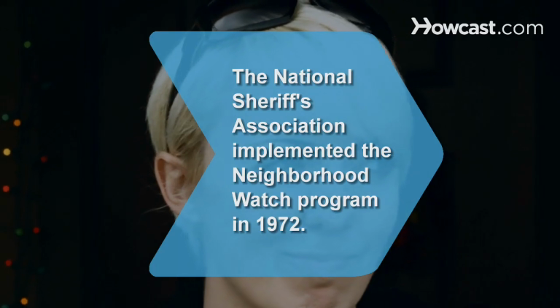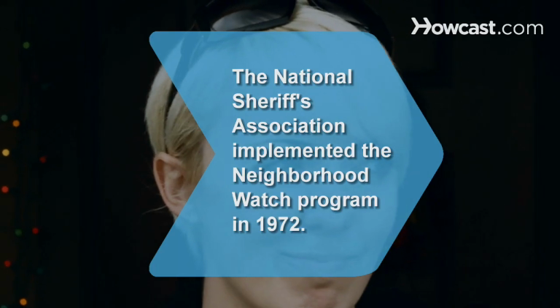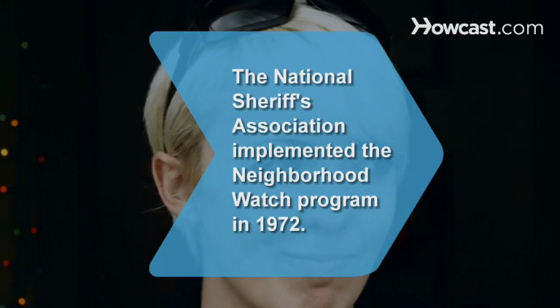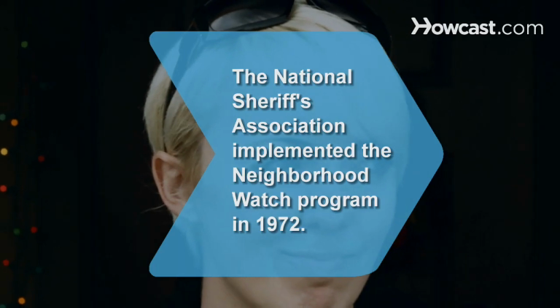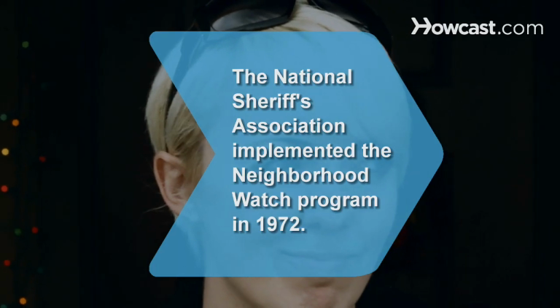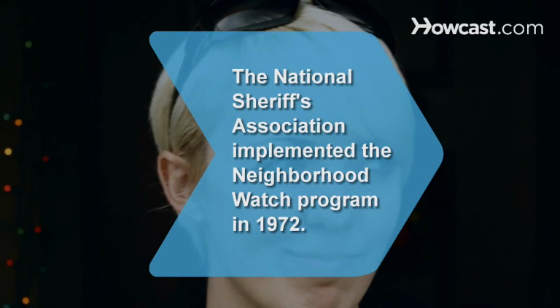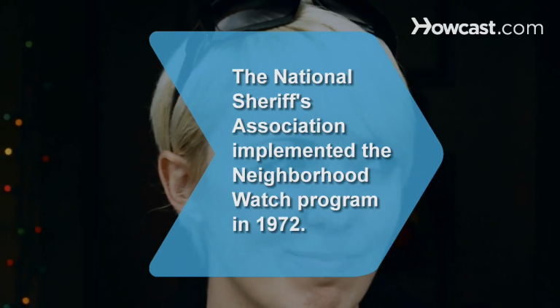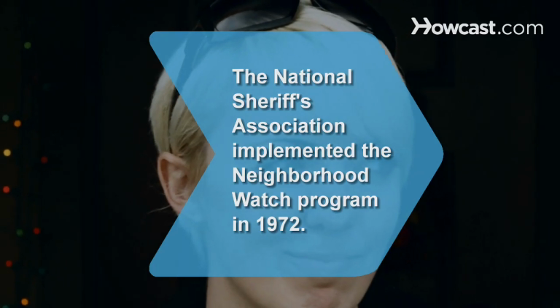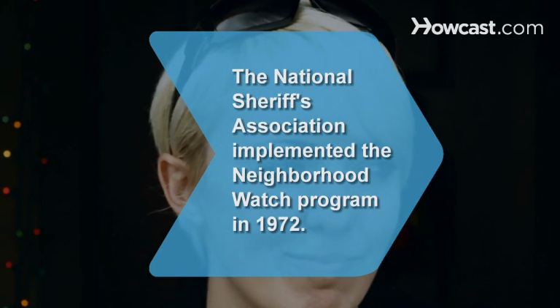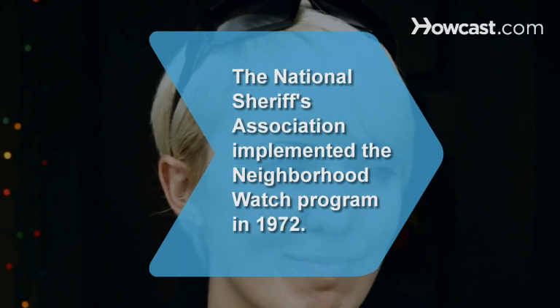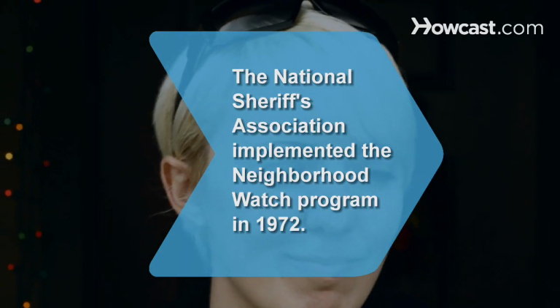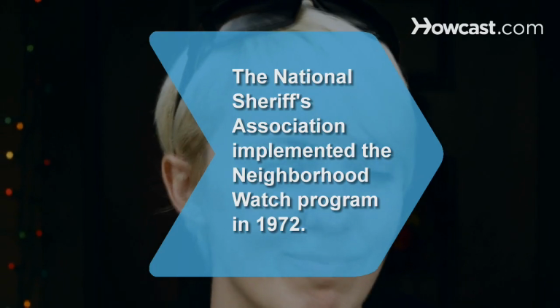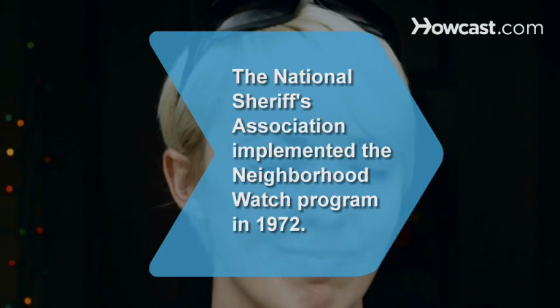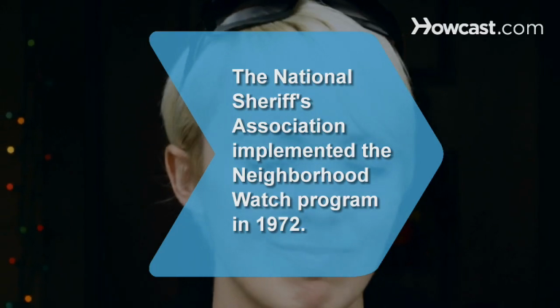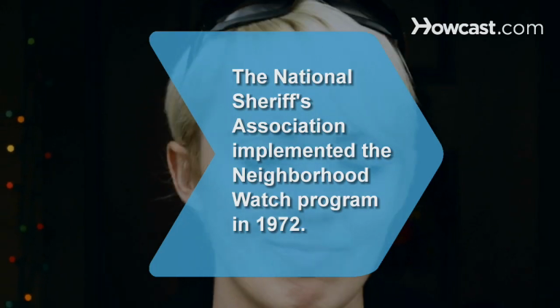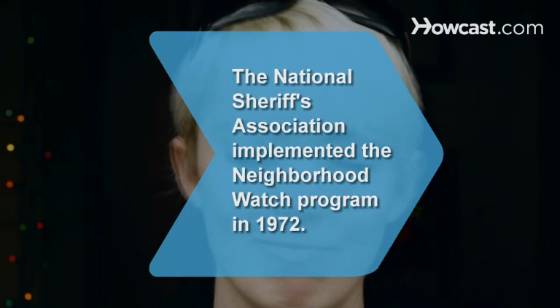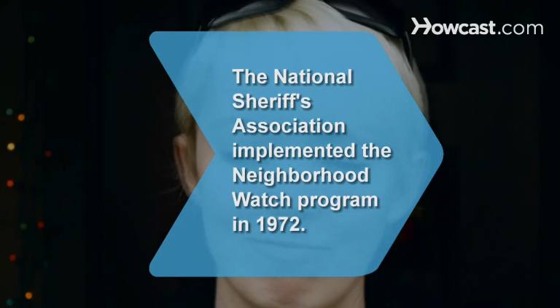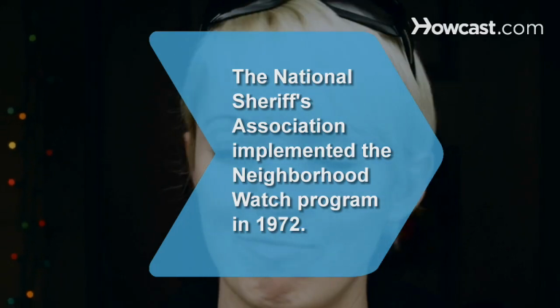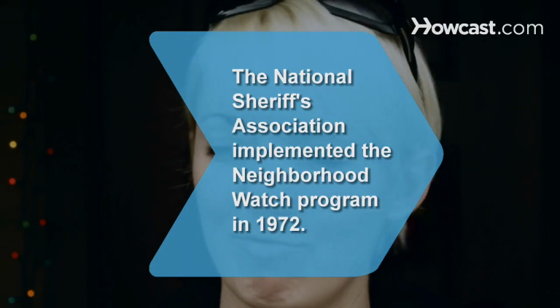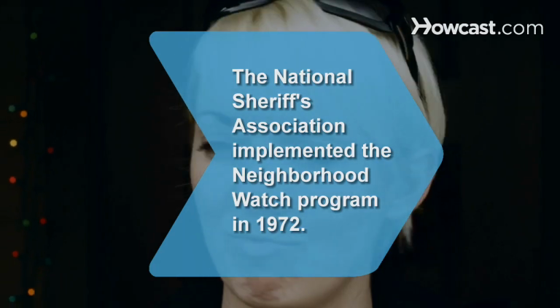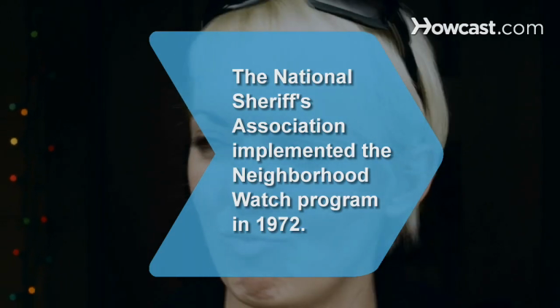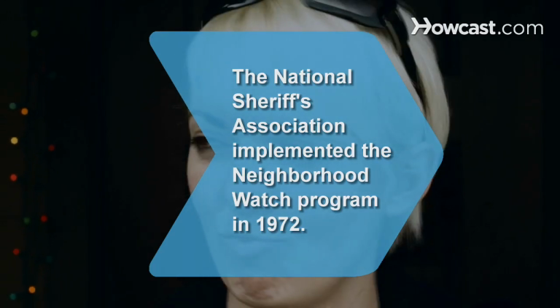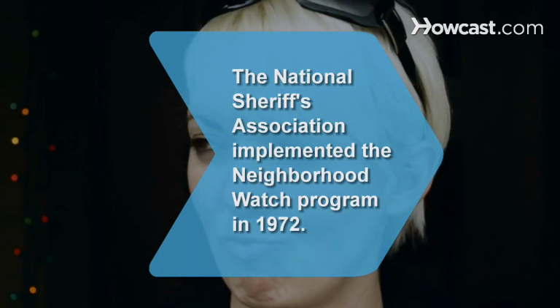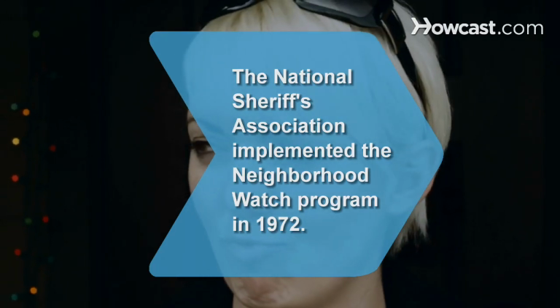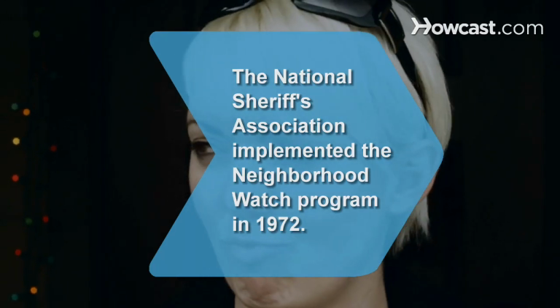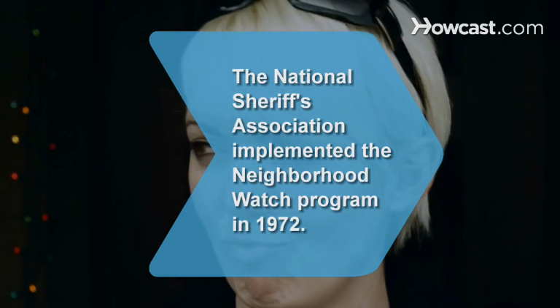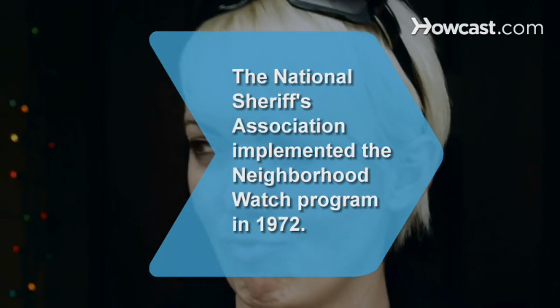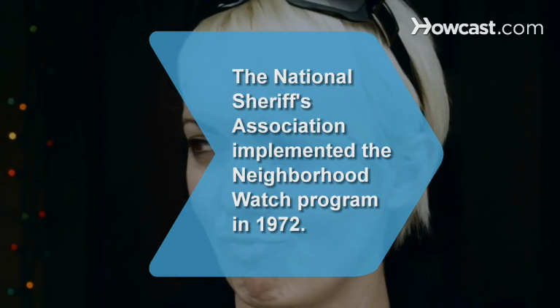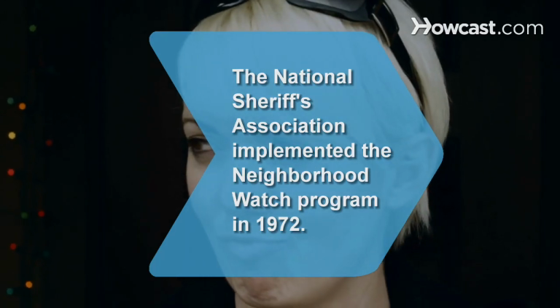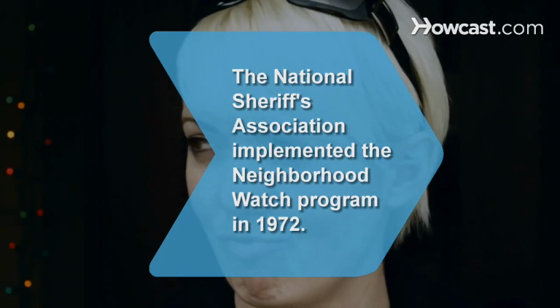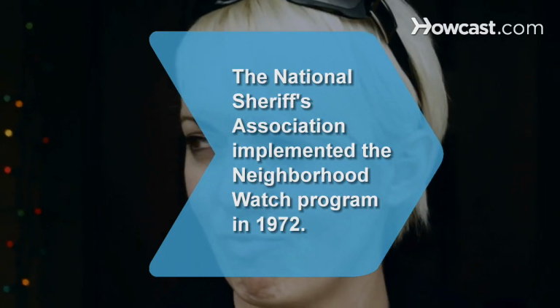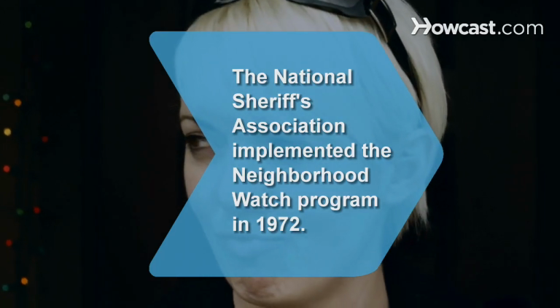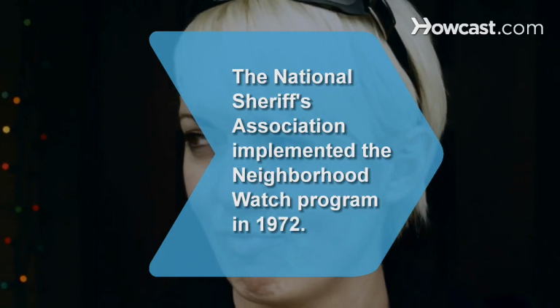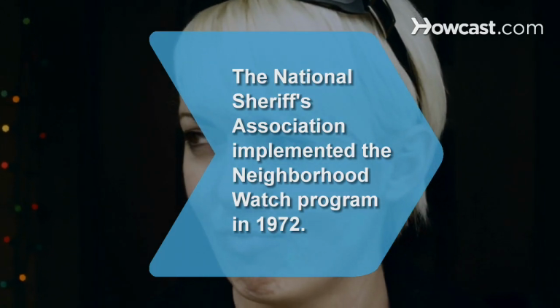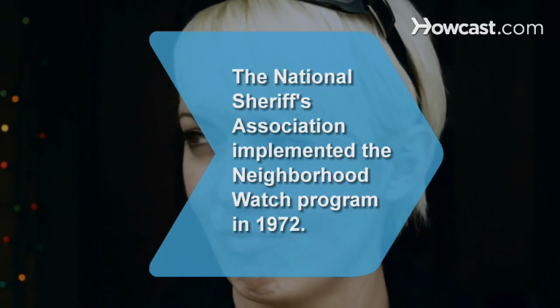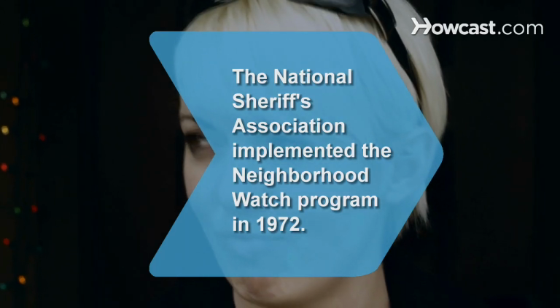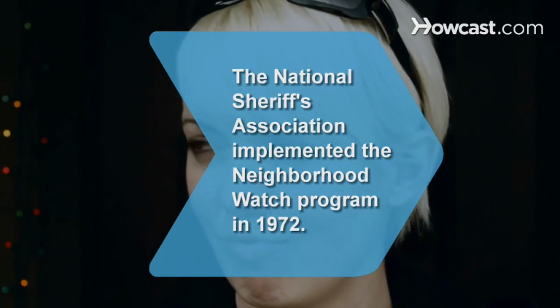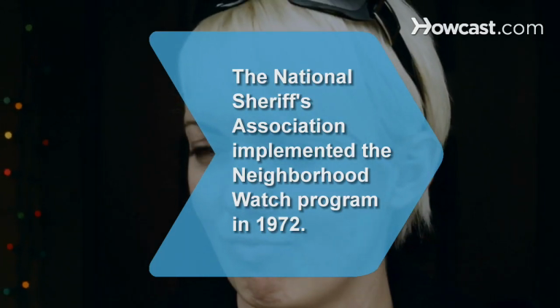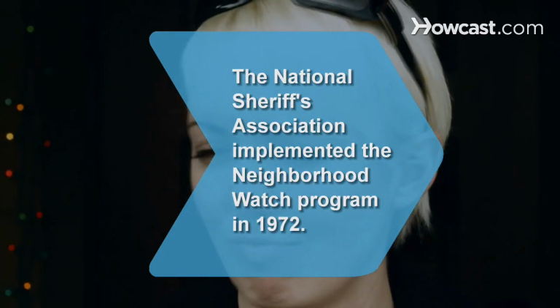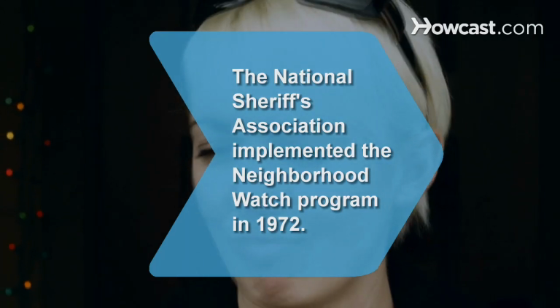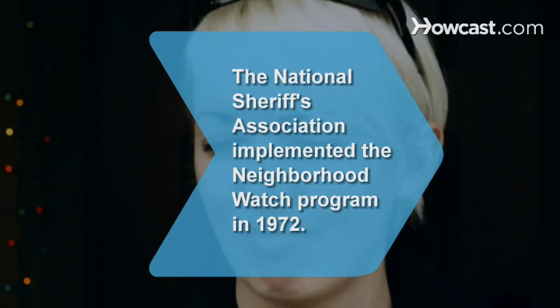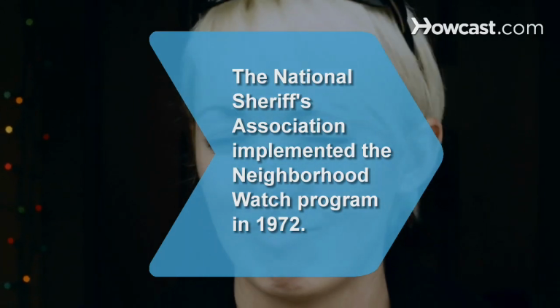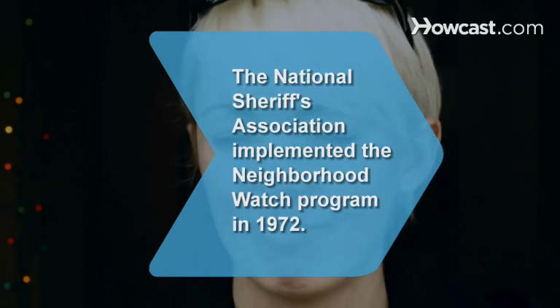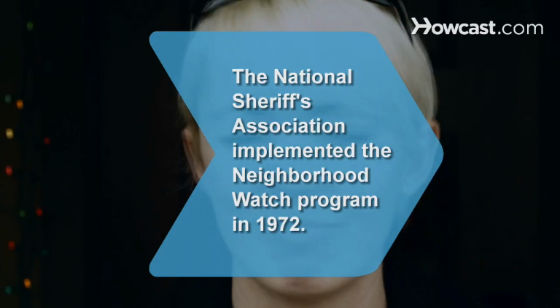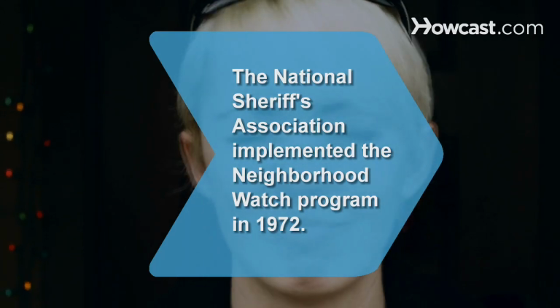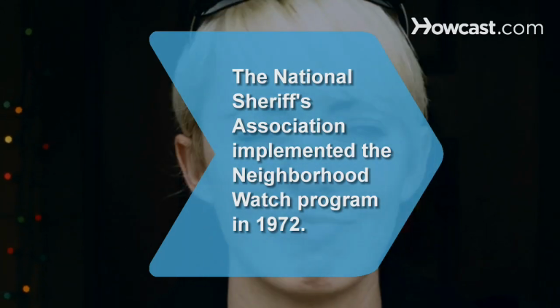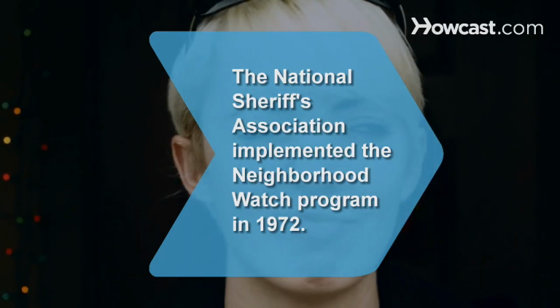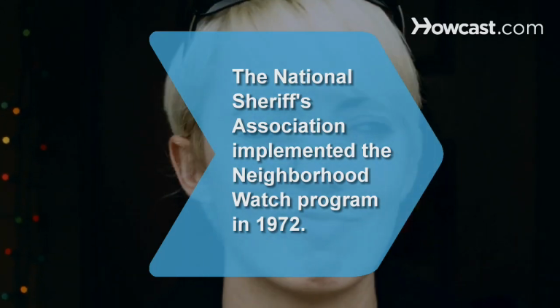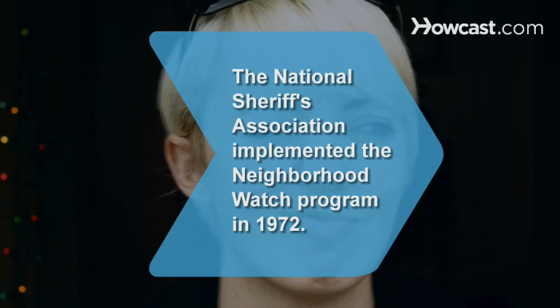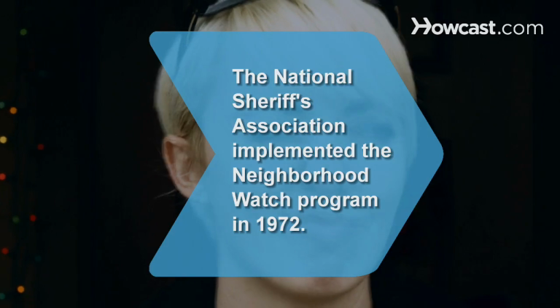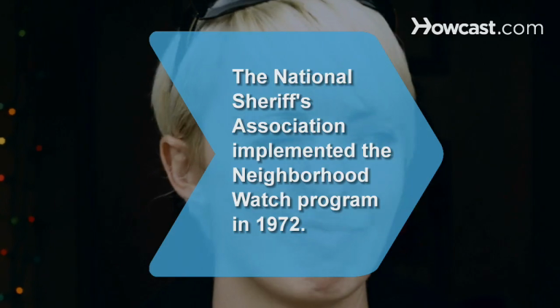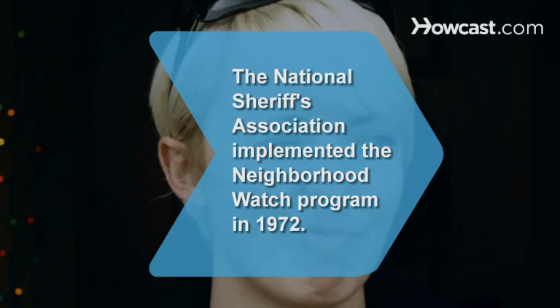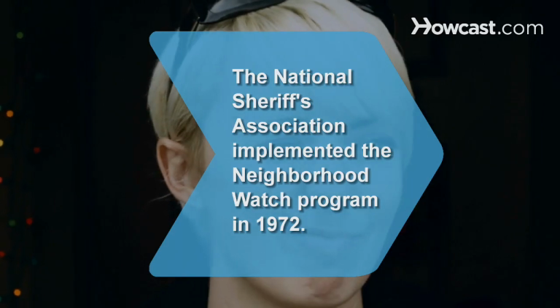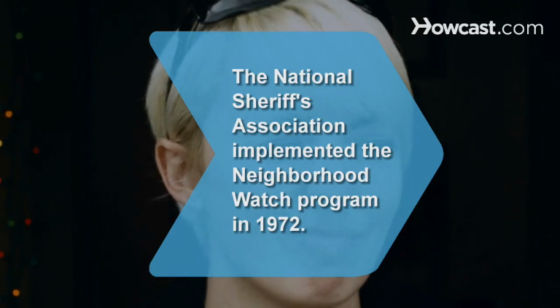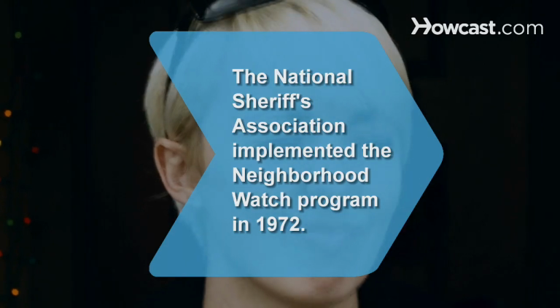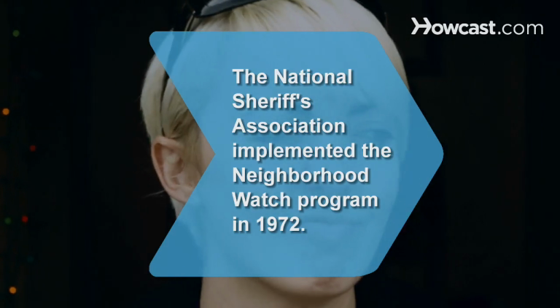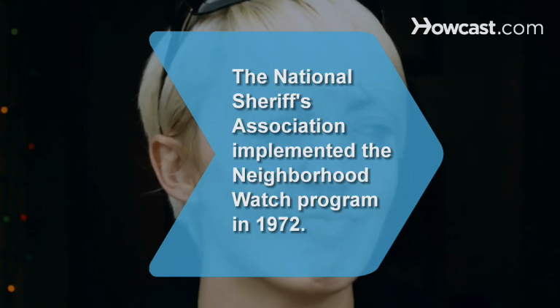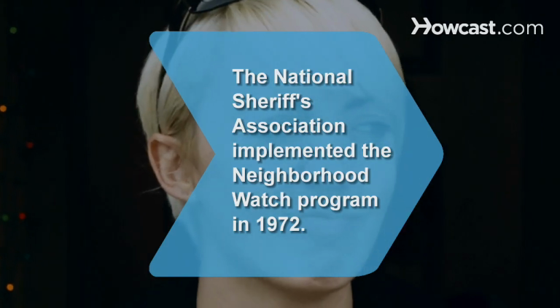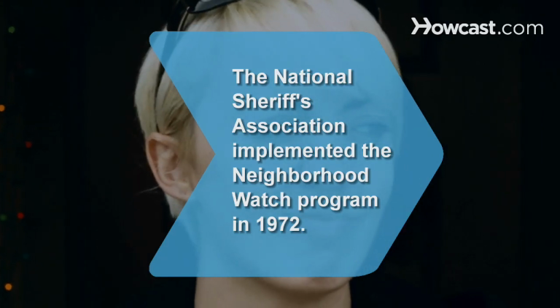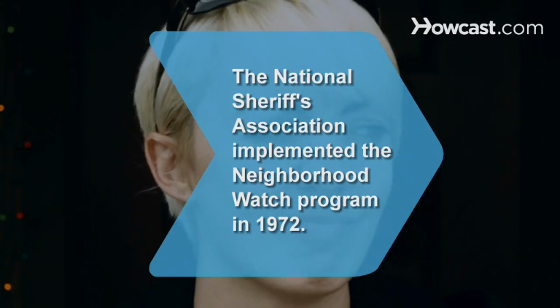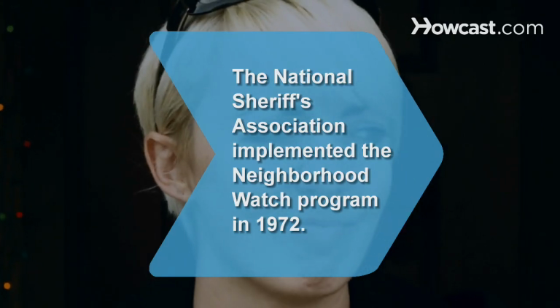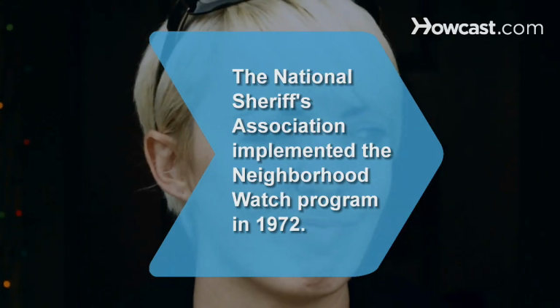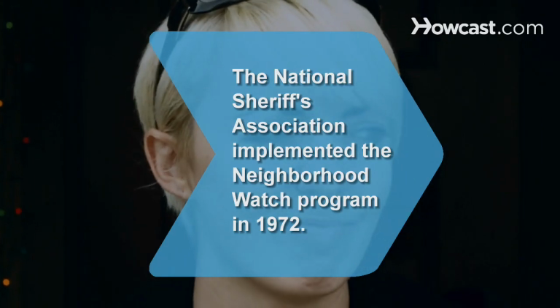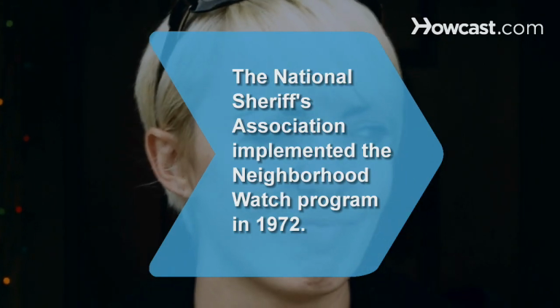Did you know? The National Sheriff's Association implemented the Neighborhood Watch Program in 1972 to aid in crime prevention.